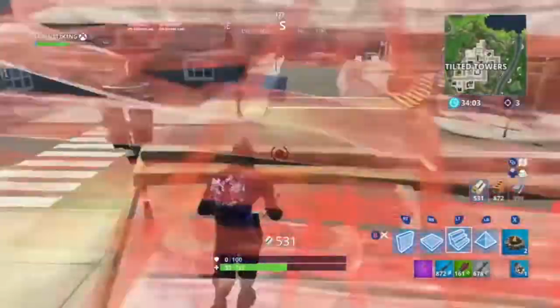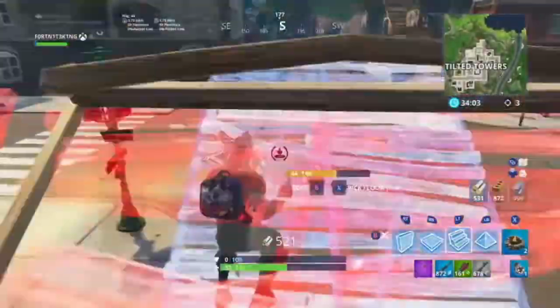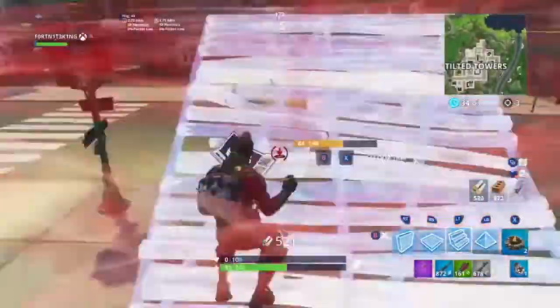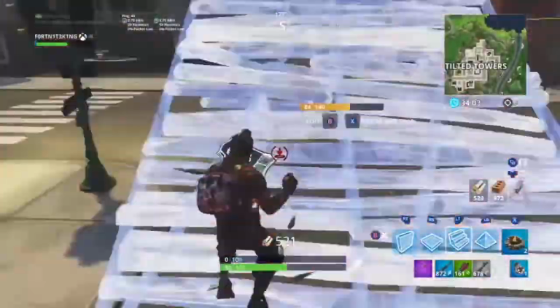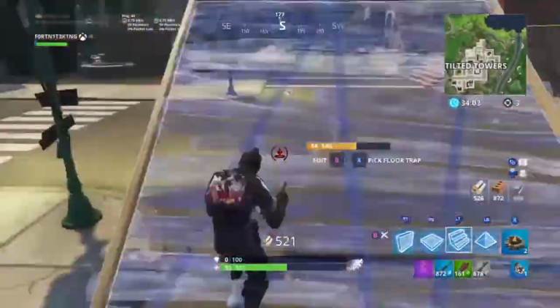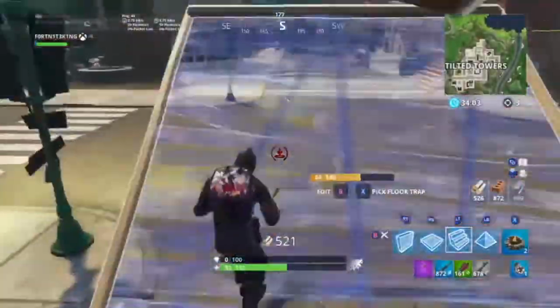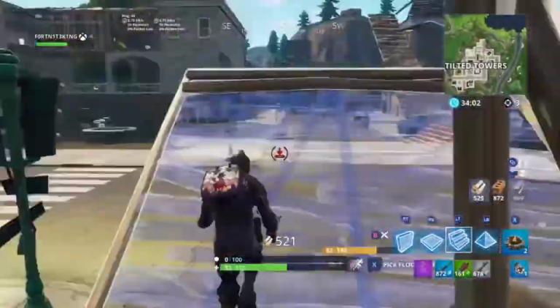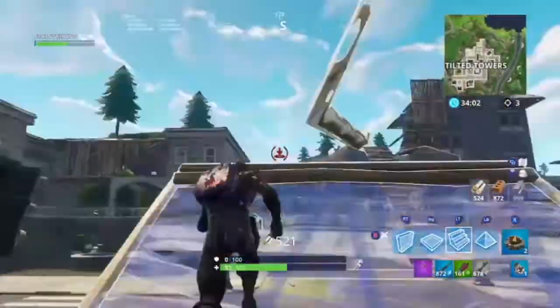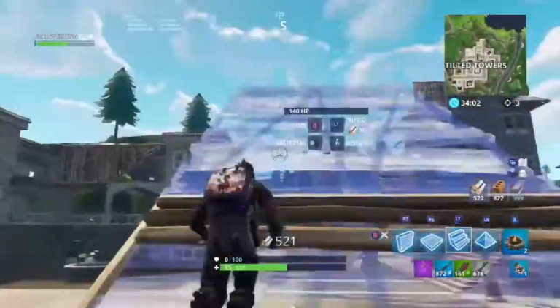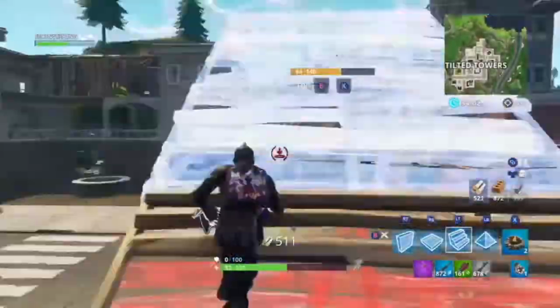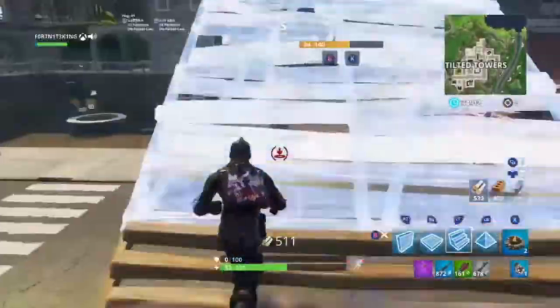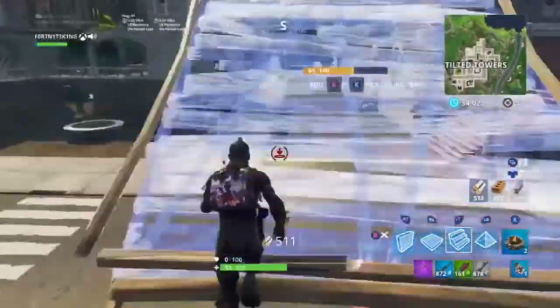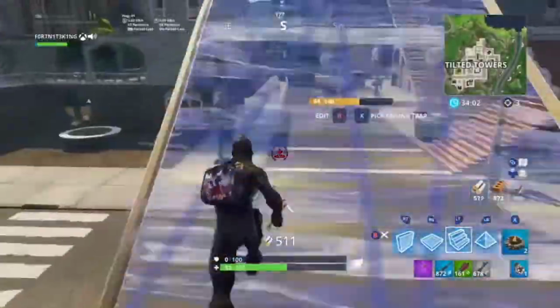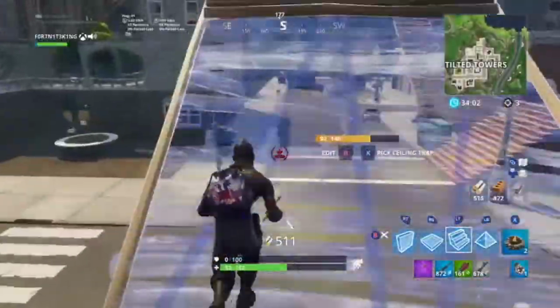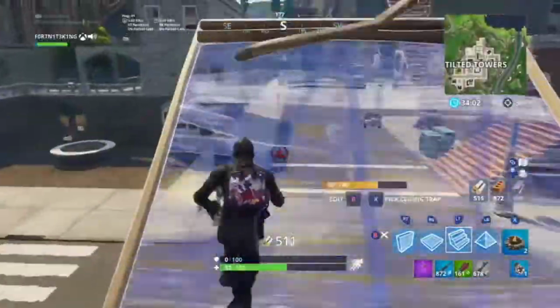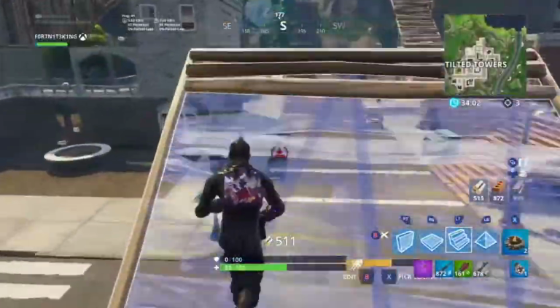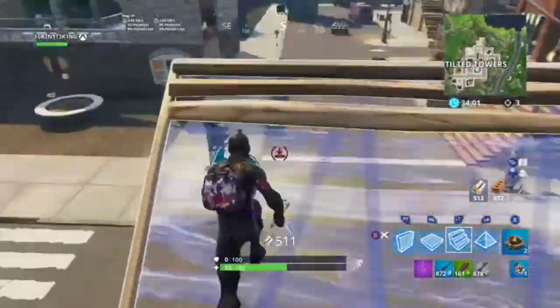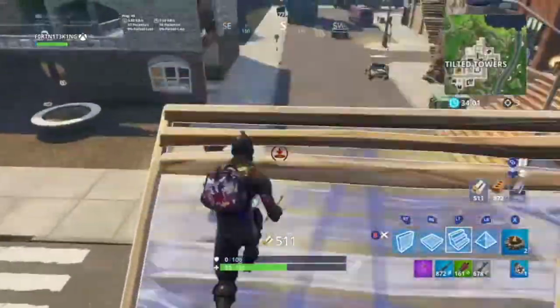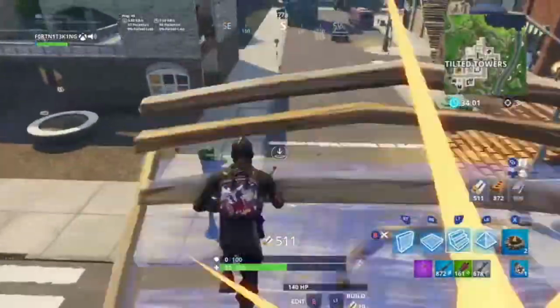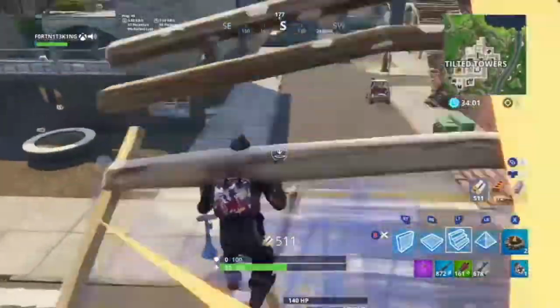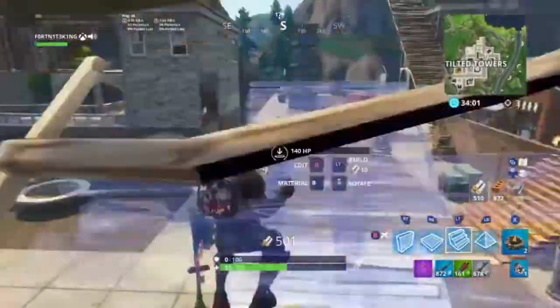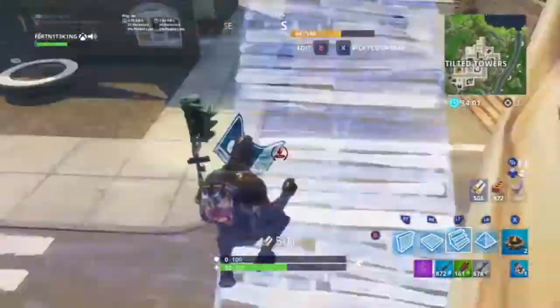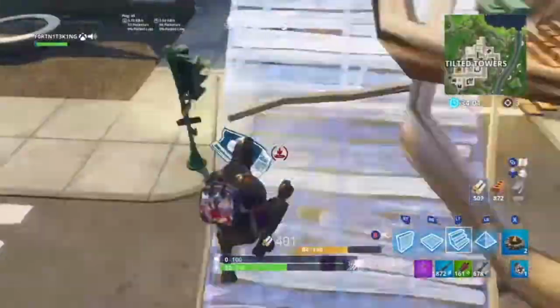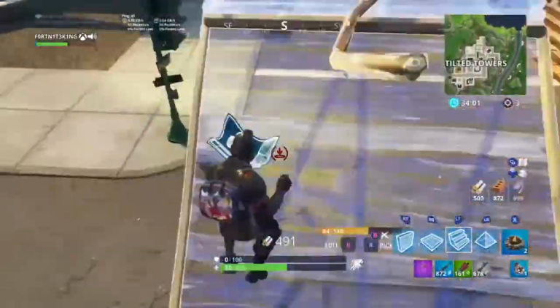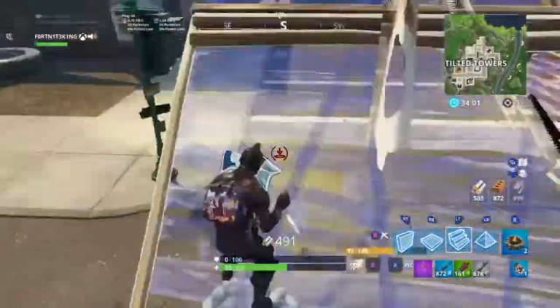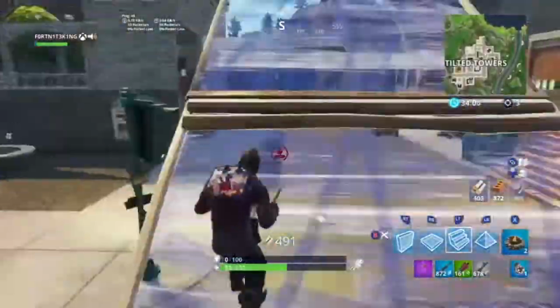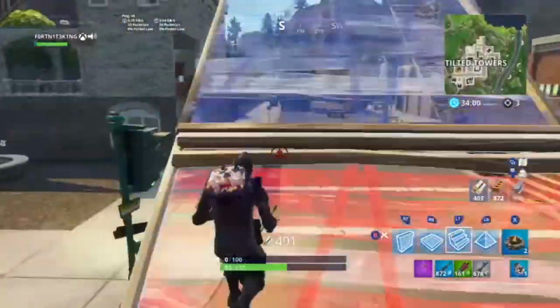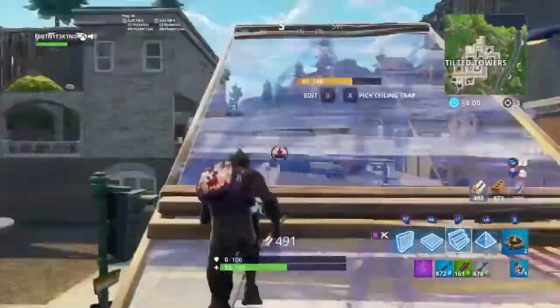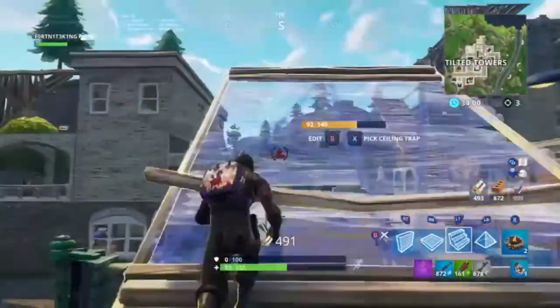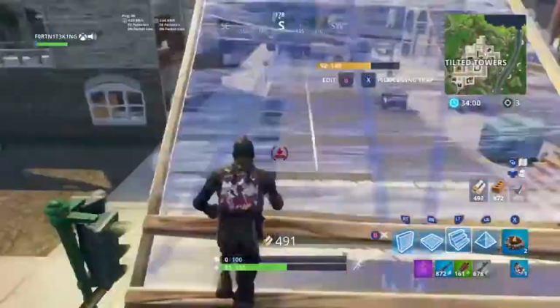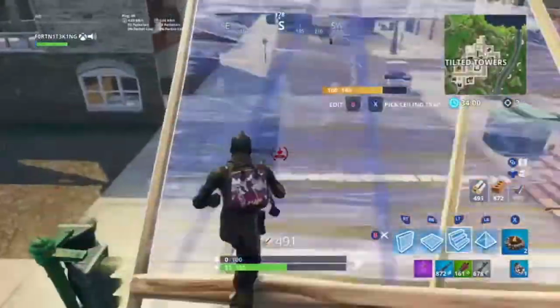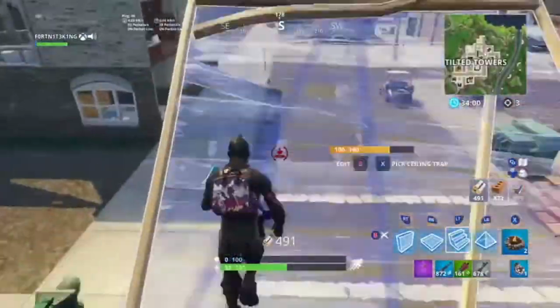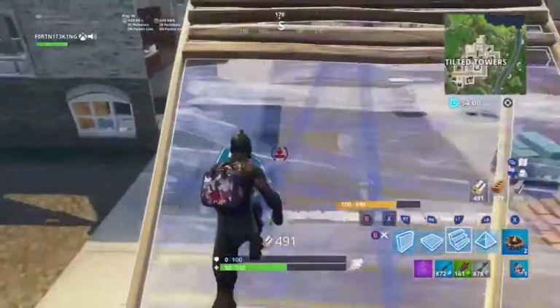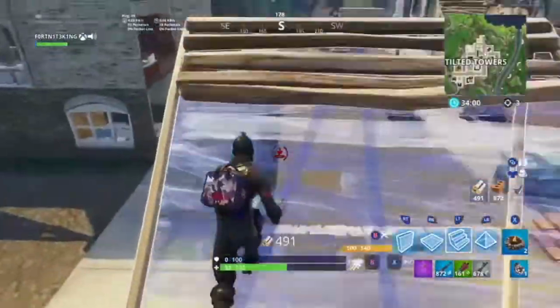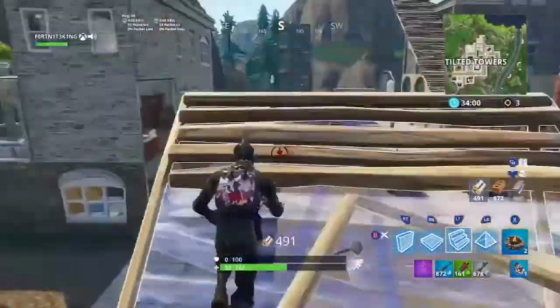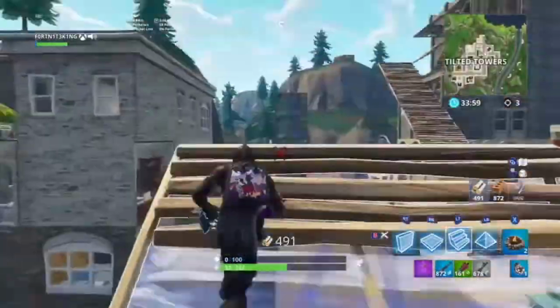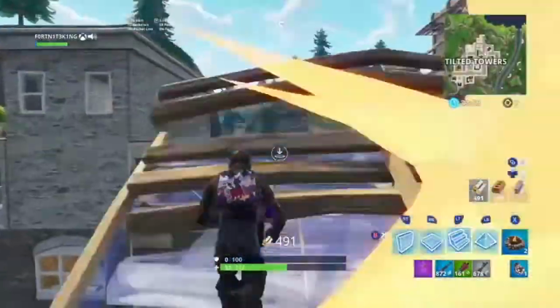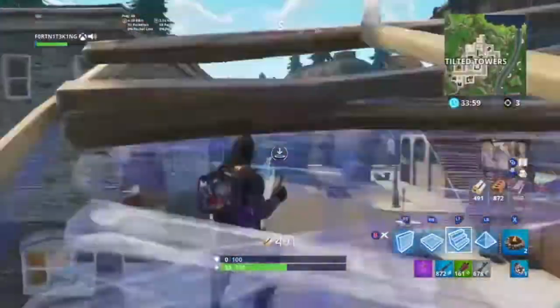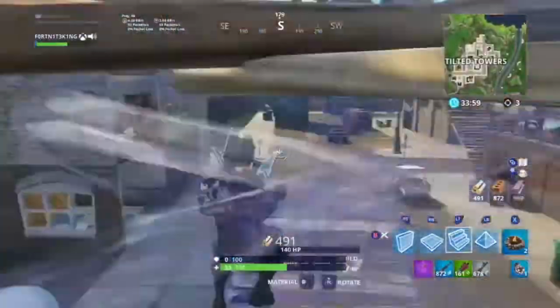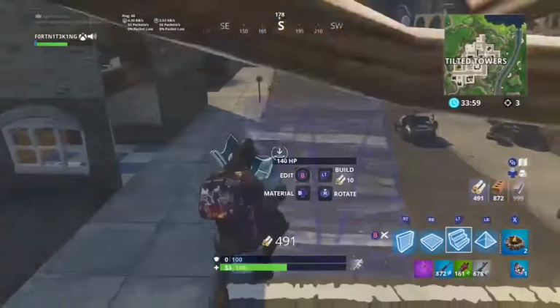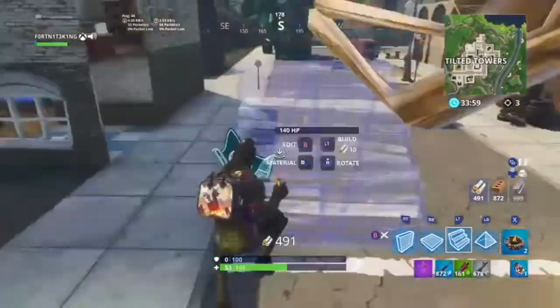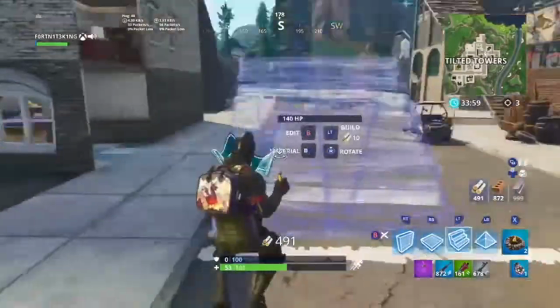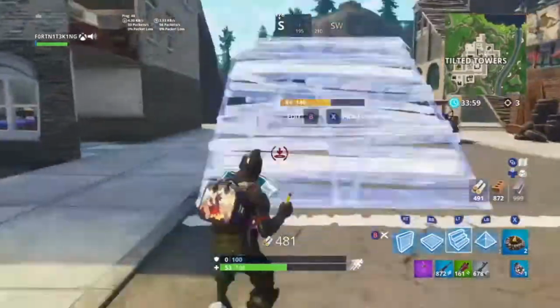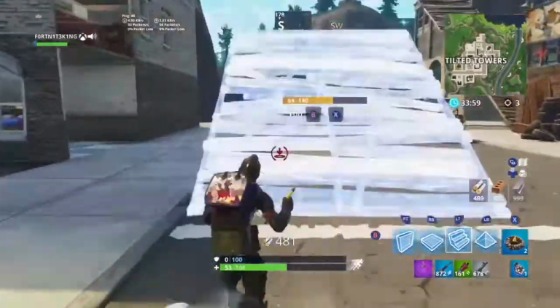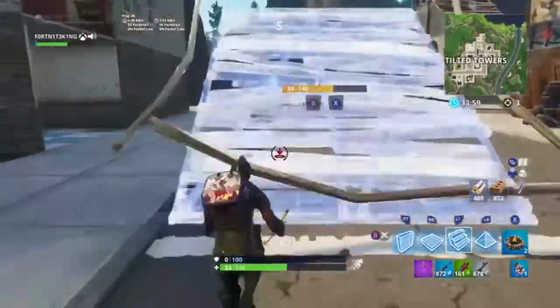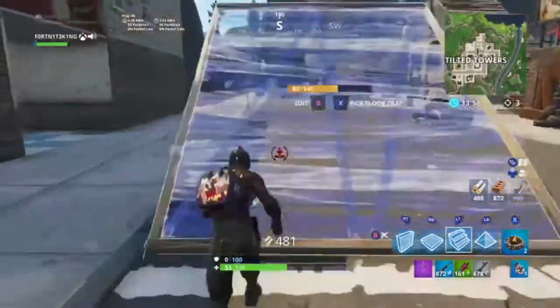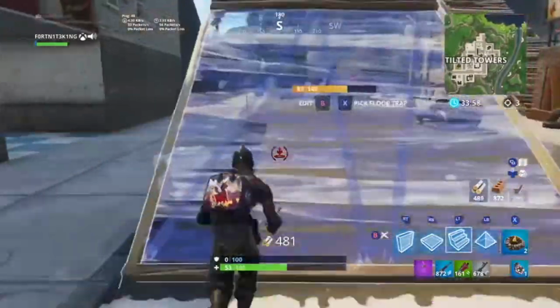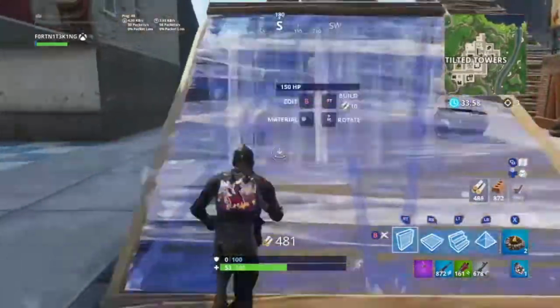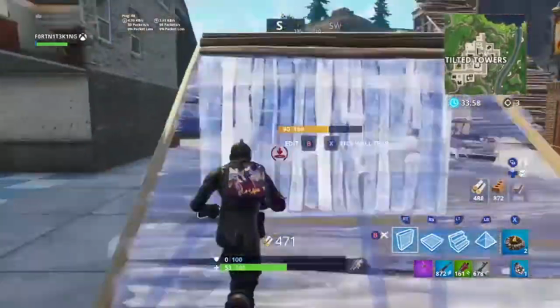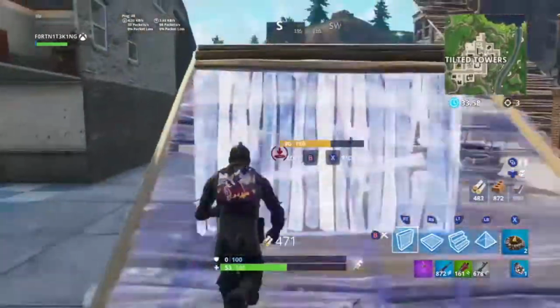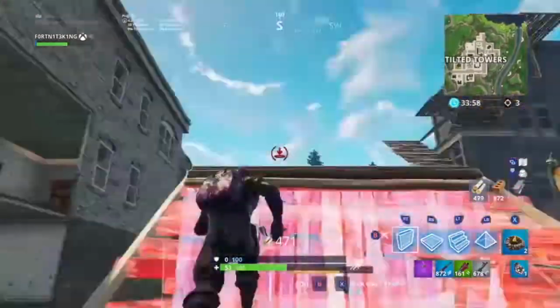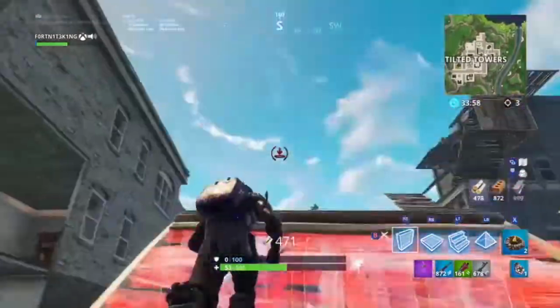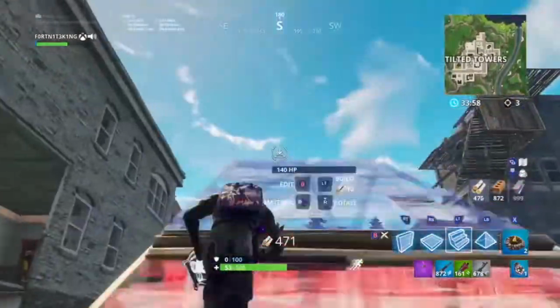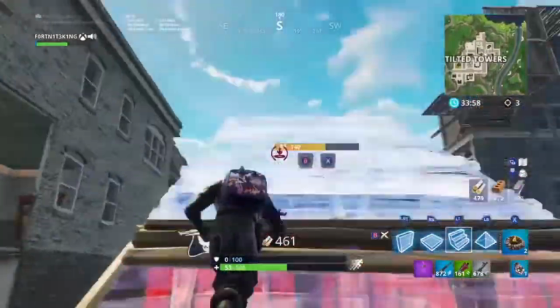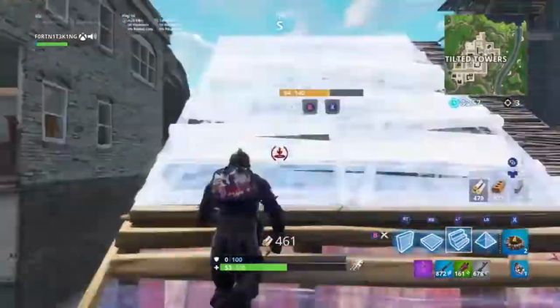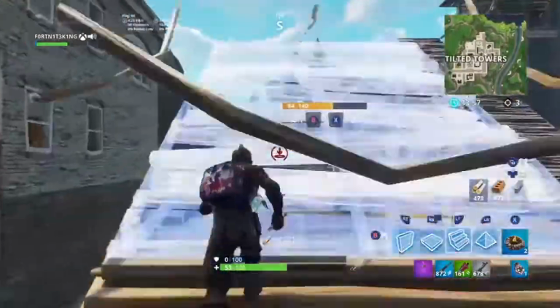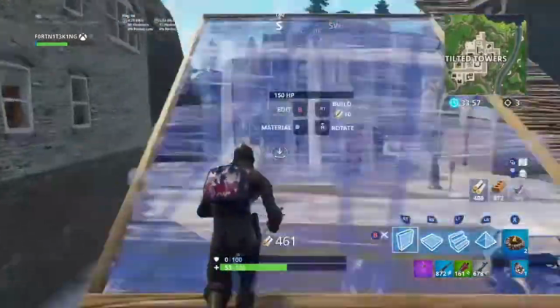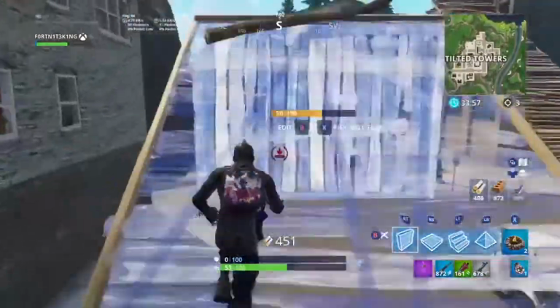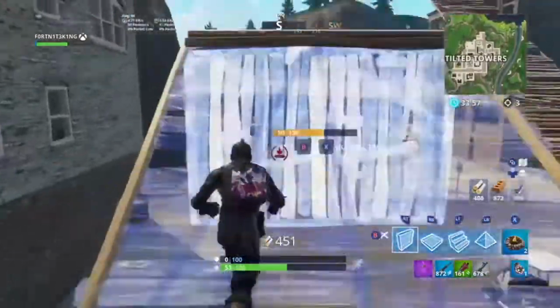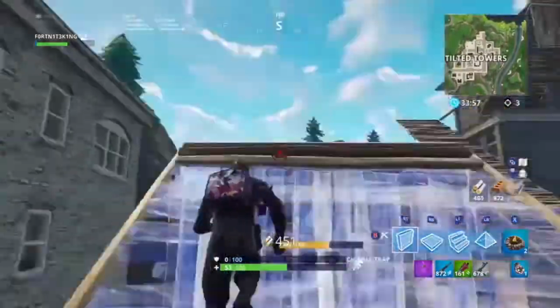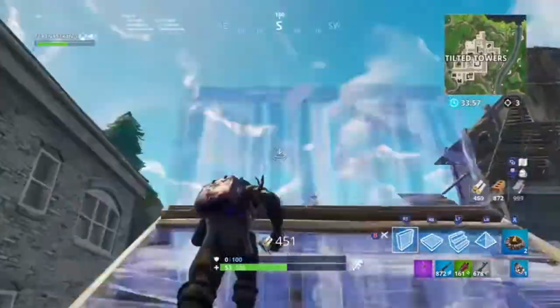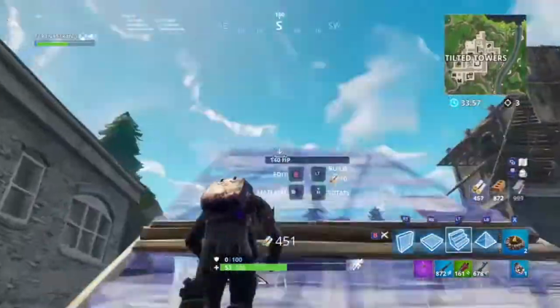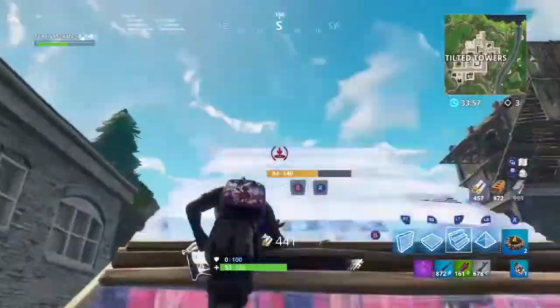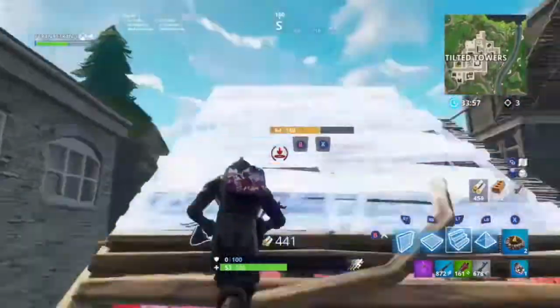So this first one is the casual ramp rush. All you need to do is put down ramps, or you might get shot down. So put down a wall for an extra layer of protection.